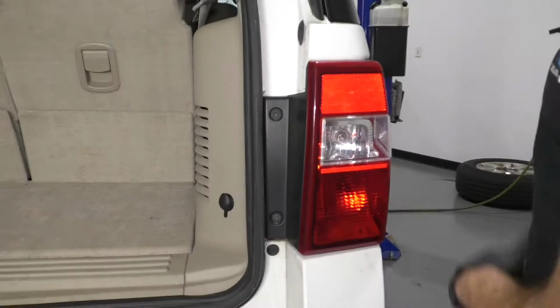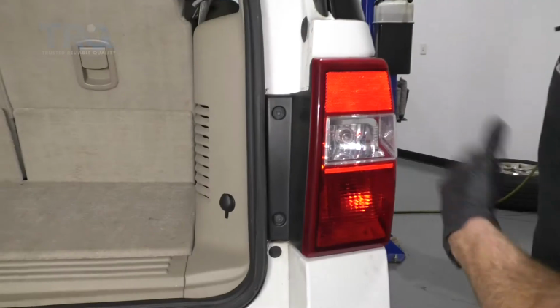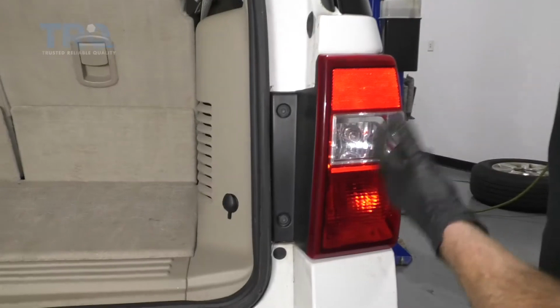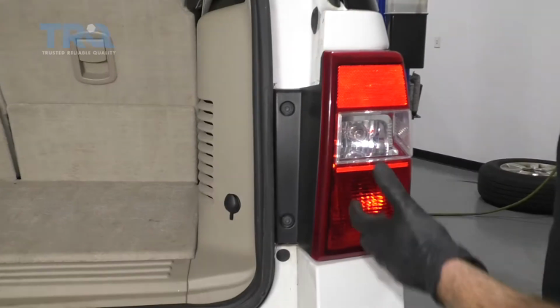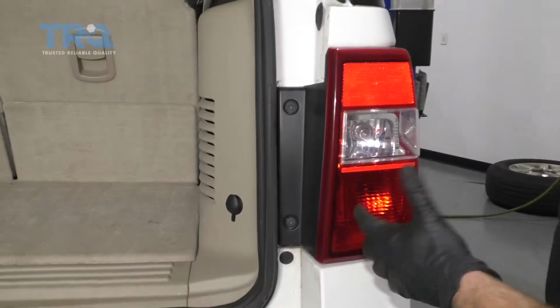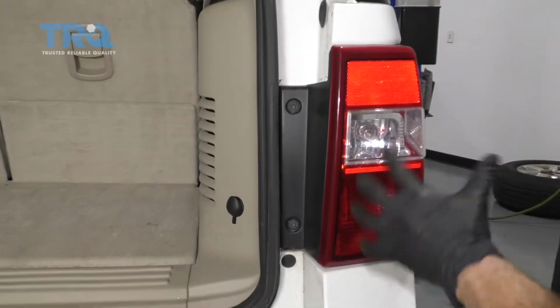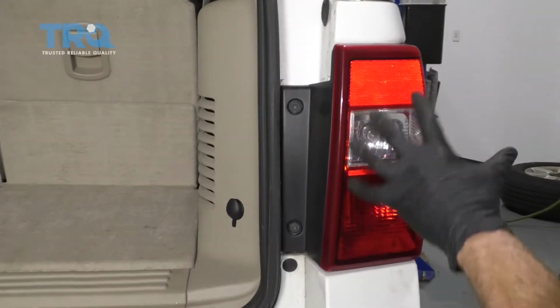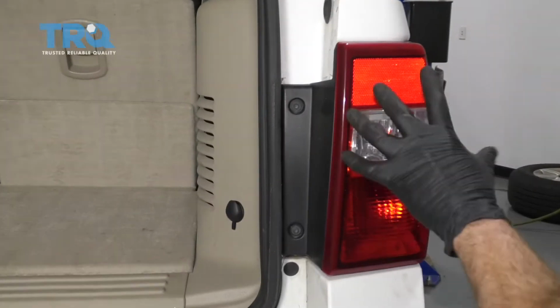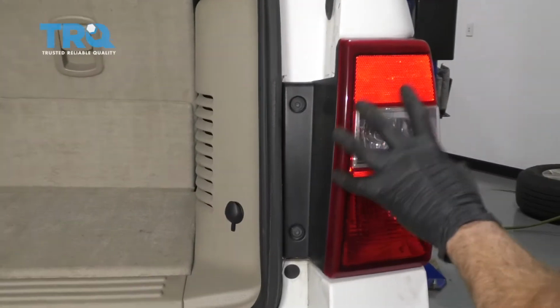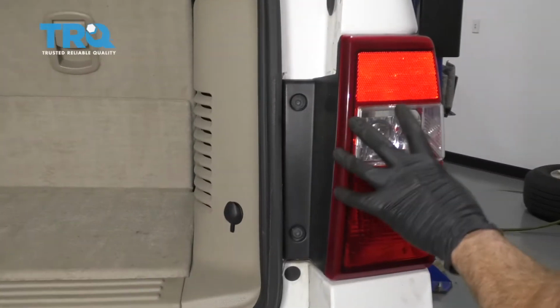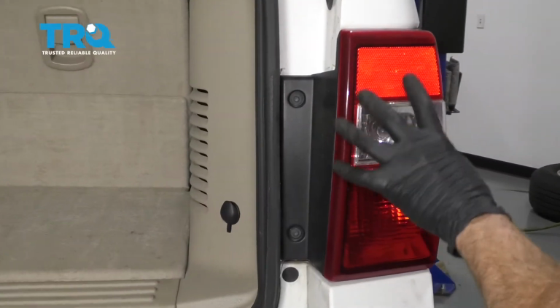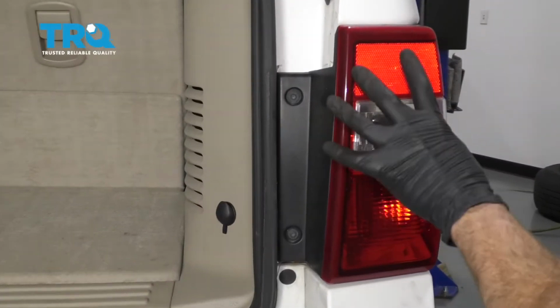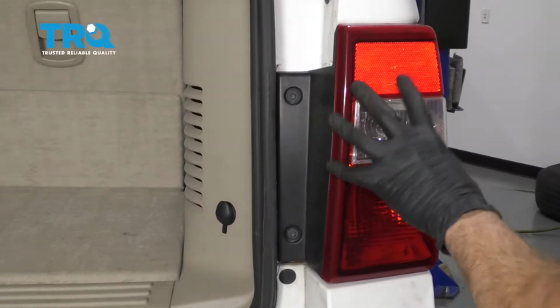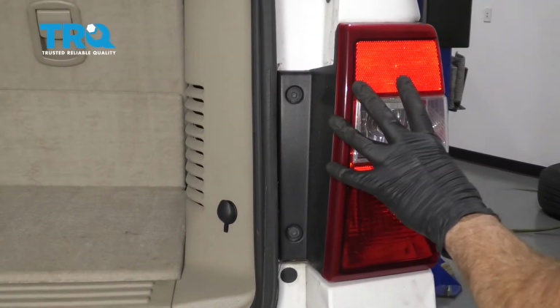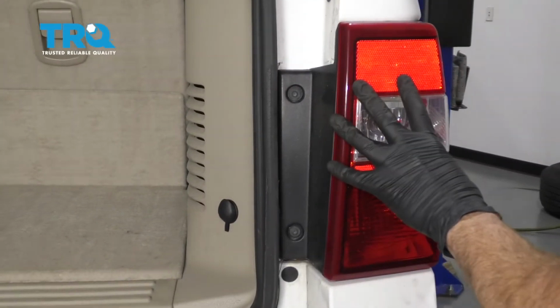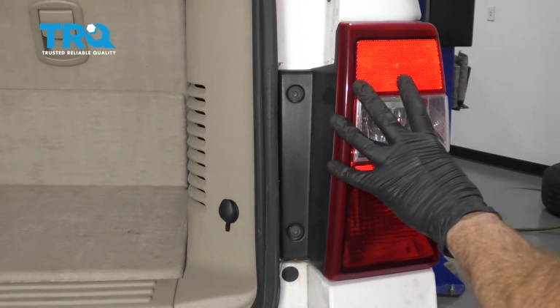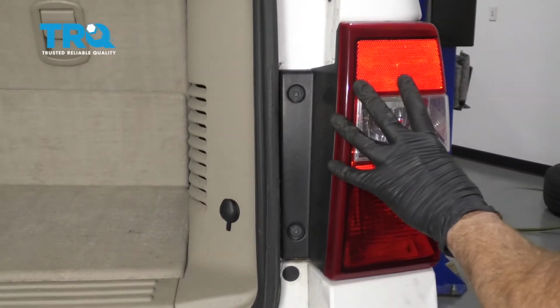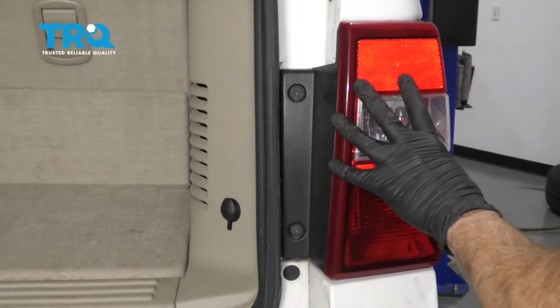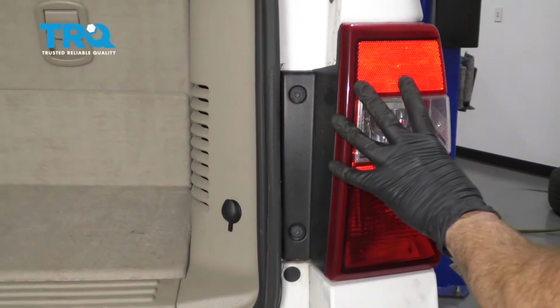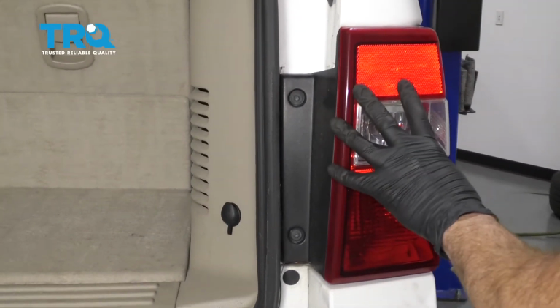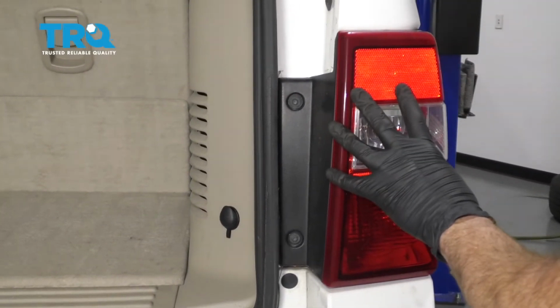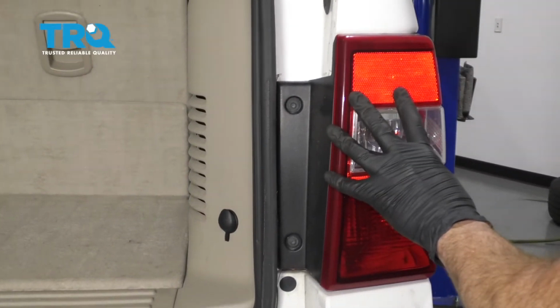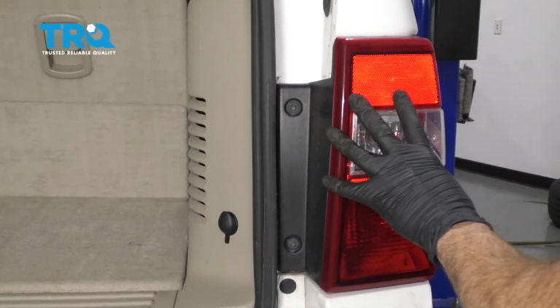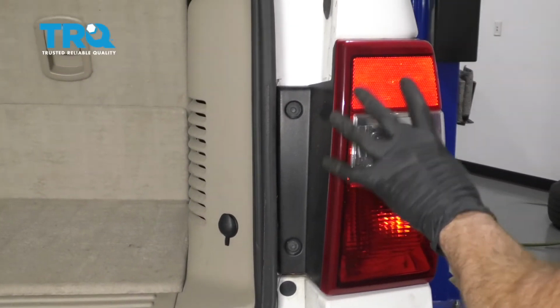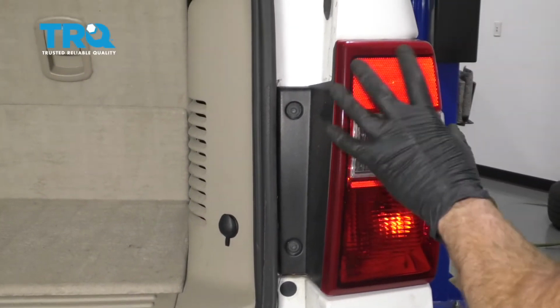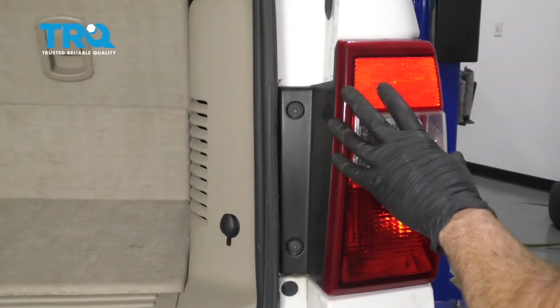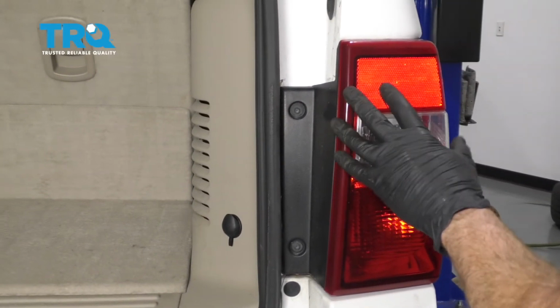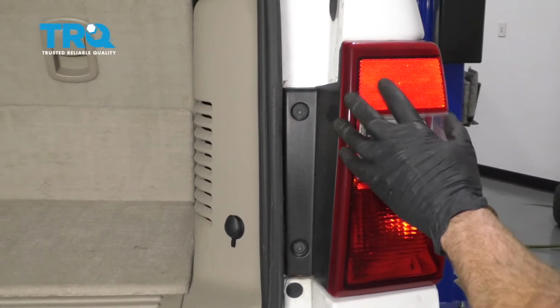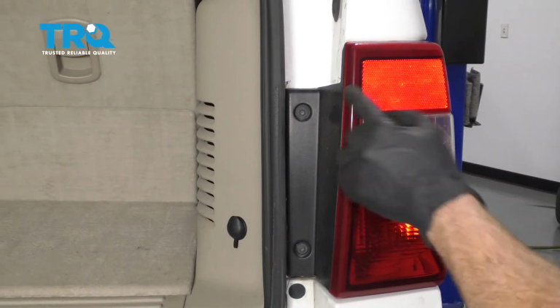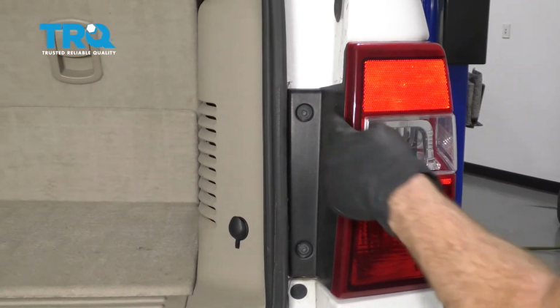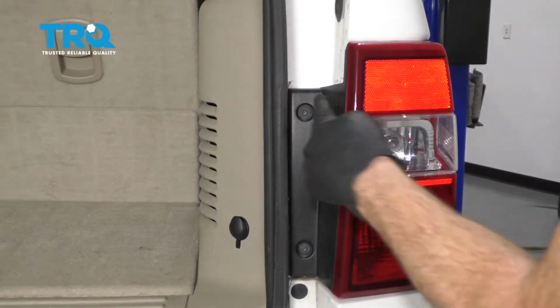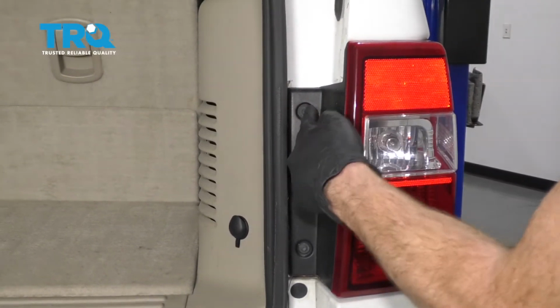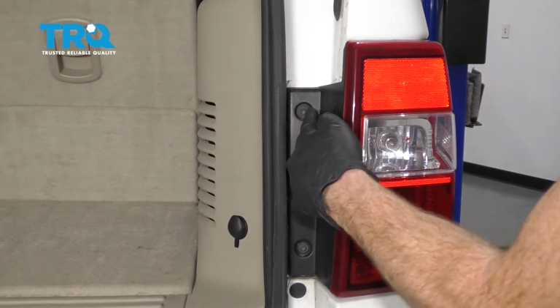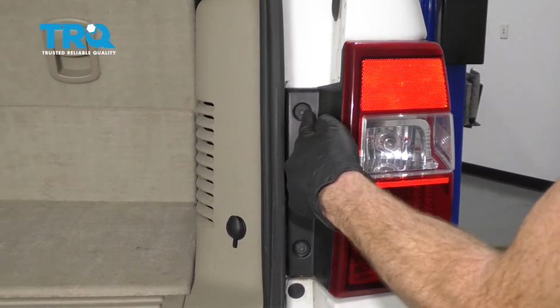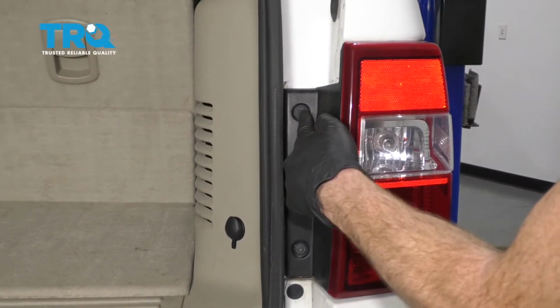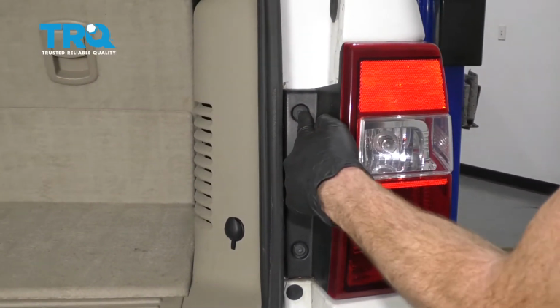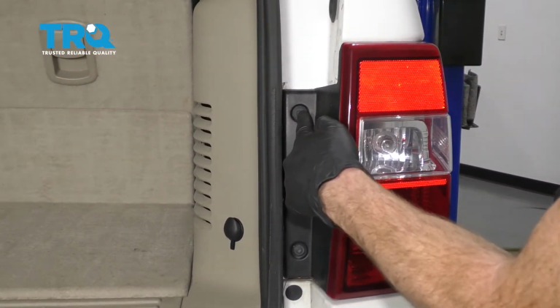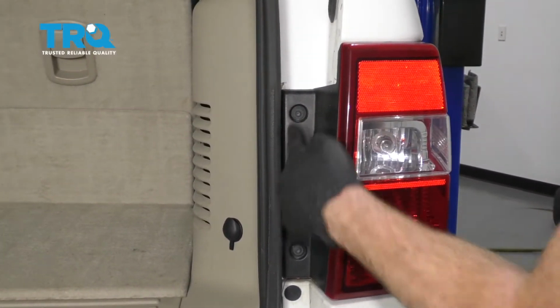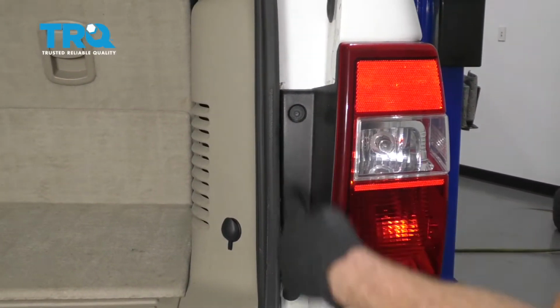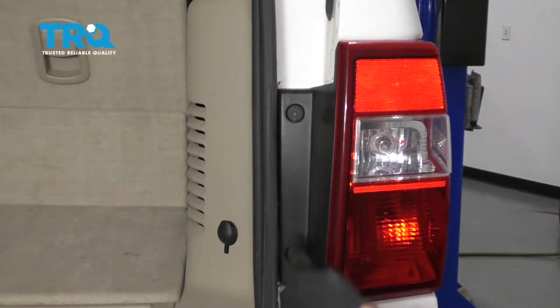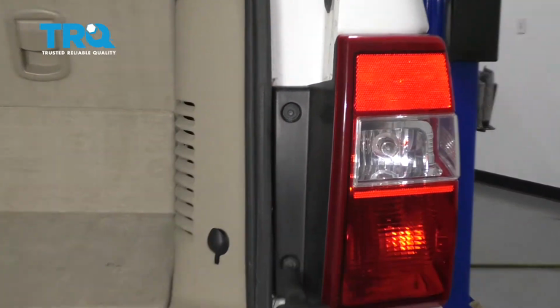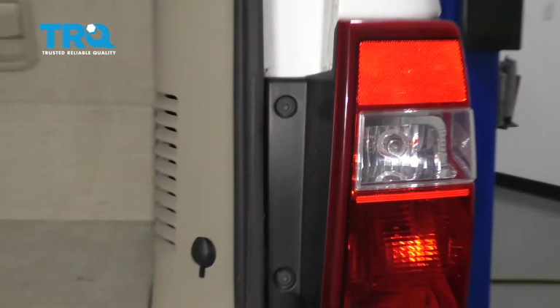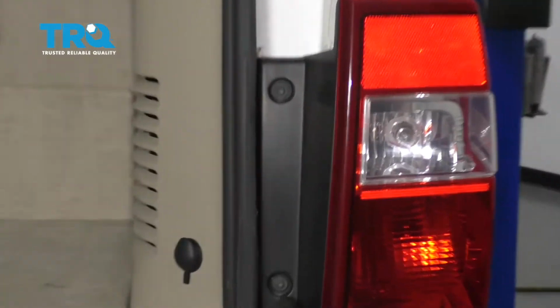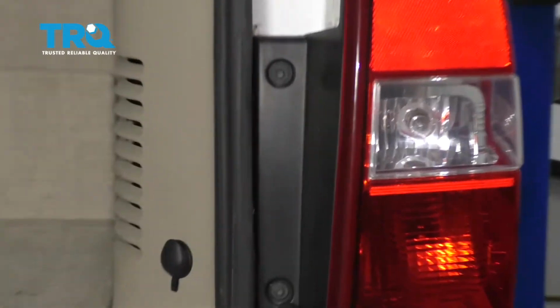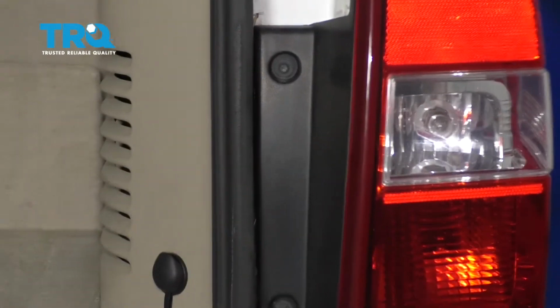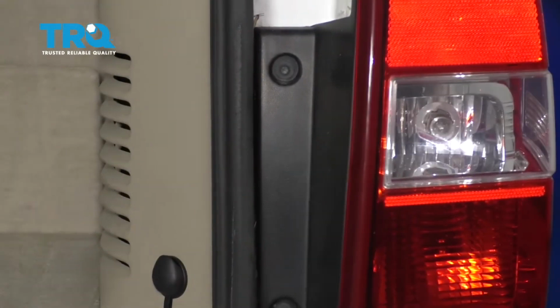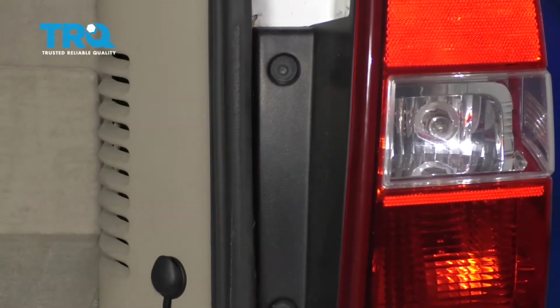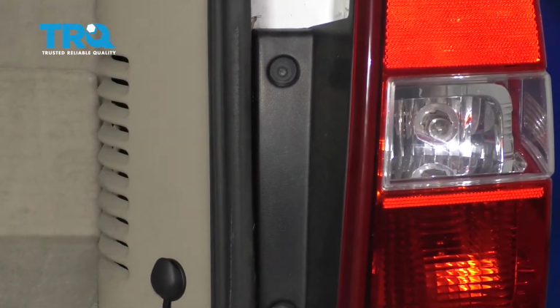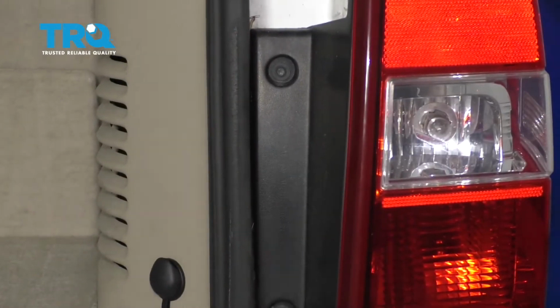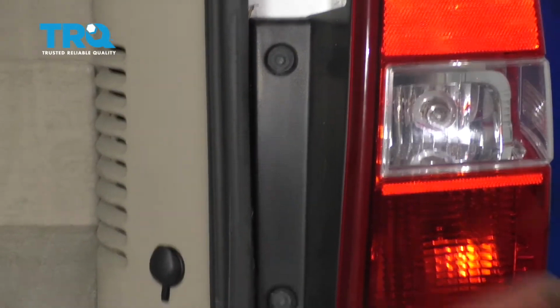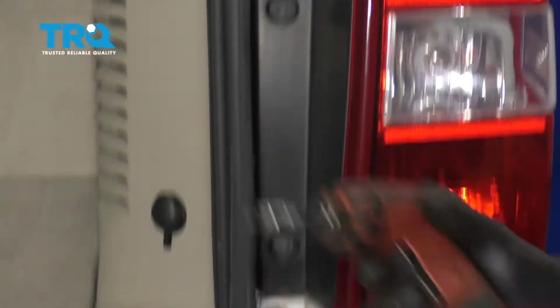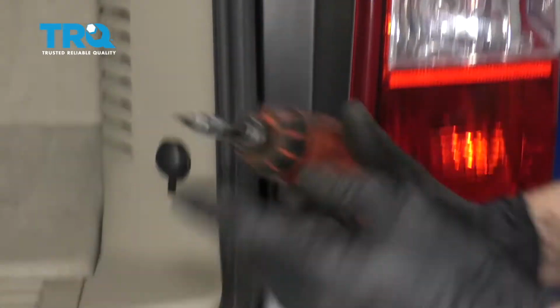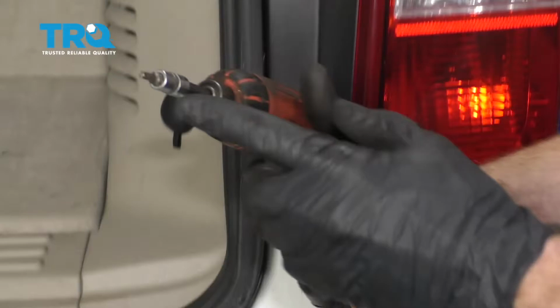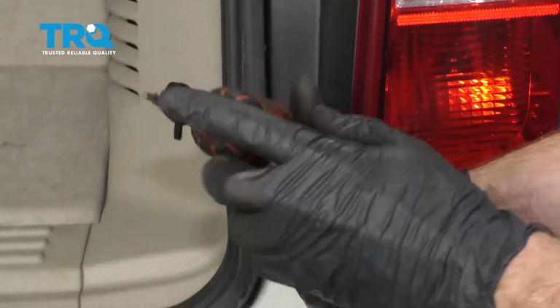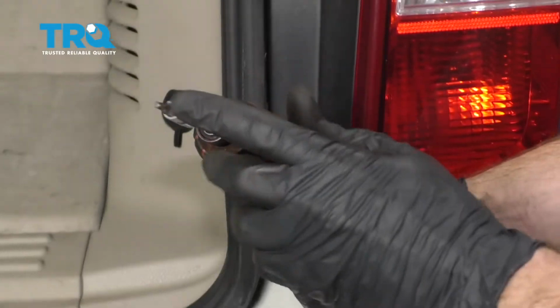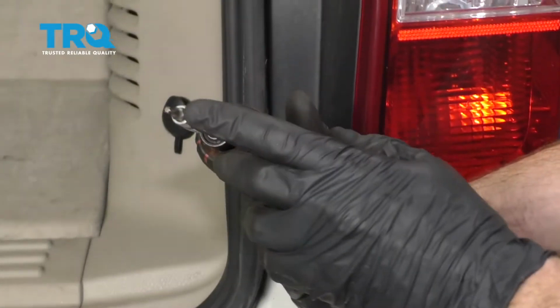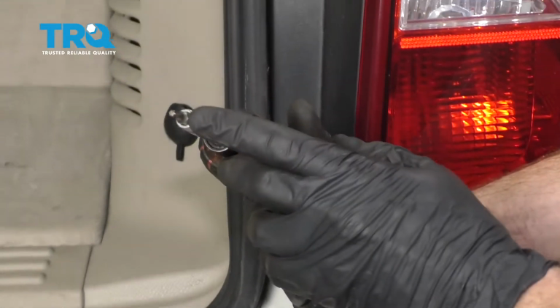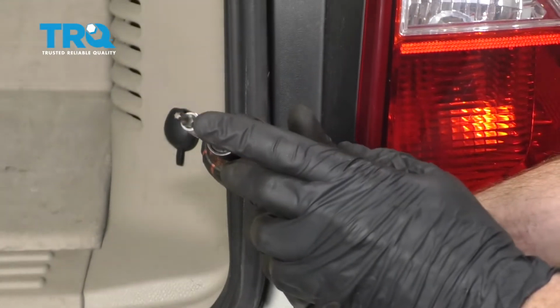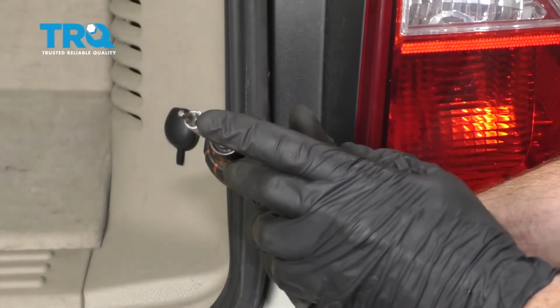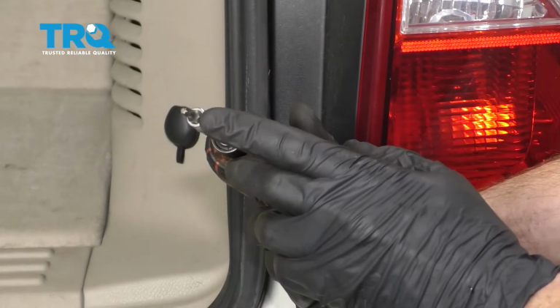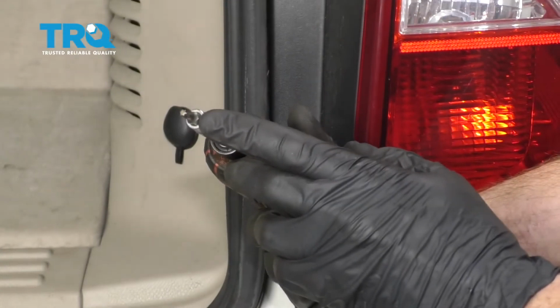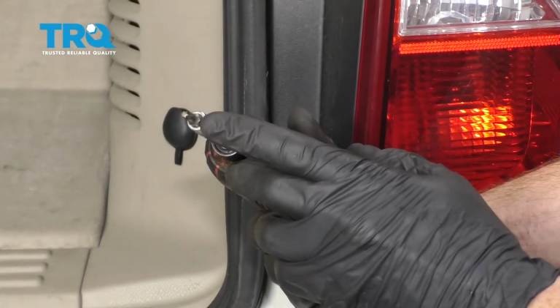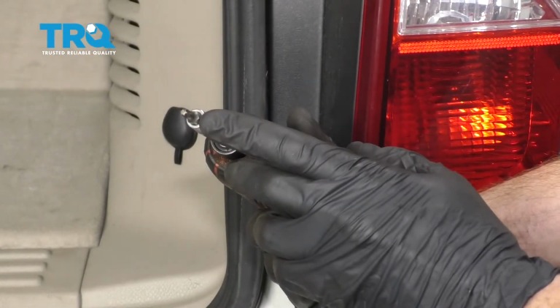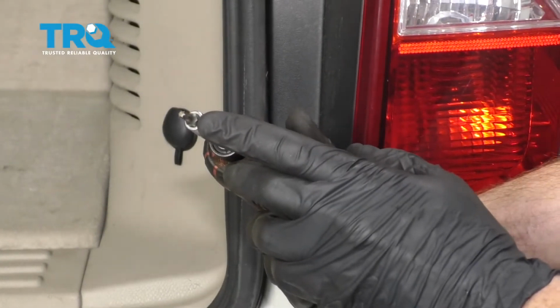Okay friends, to get started on the tail lamp, we're going to have the tailgate up. We're going to remove our two mounting bolts right here using a little Torx bit.